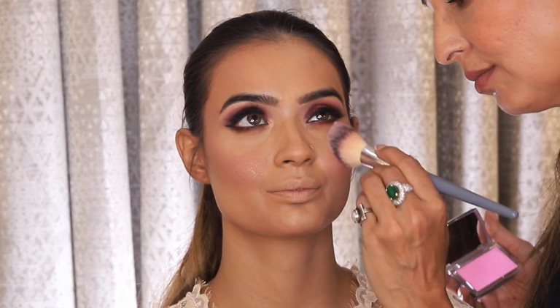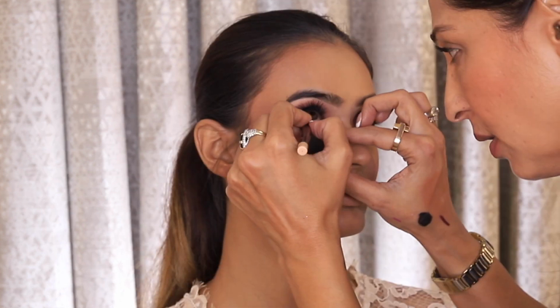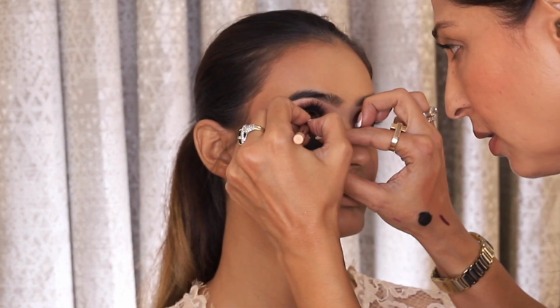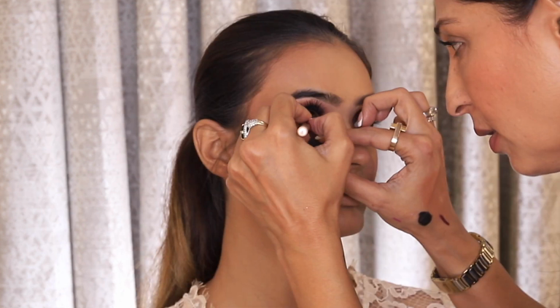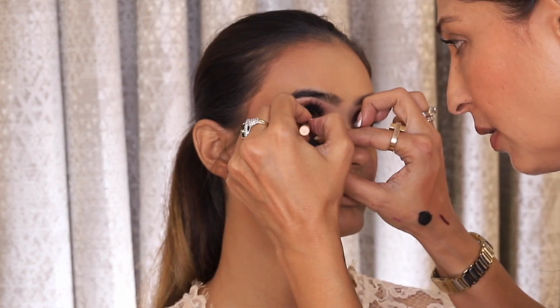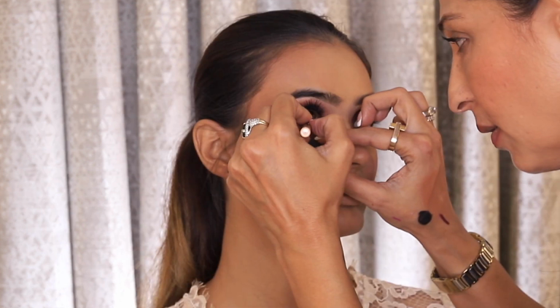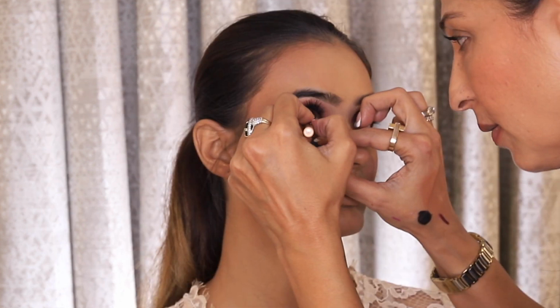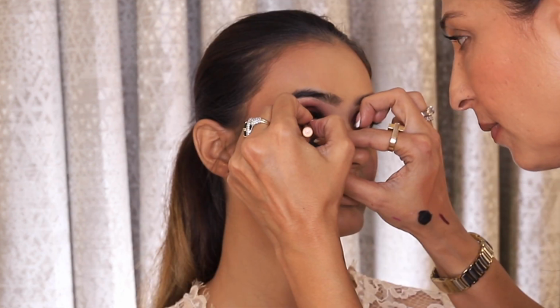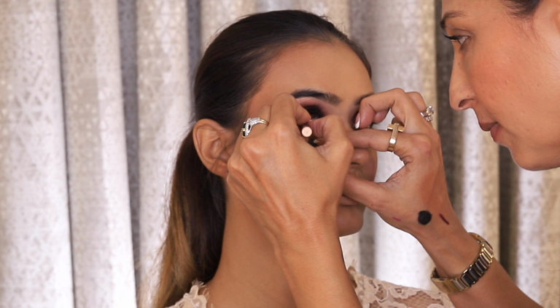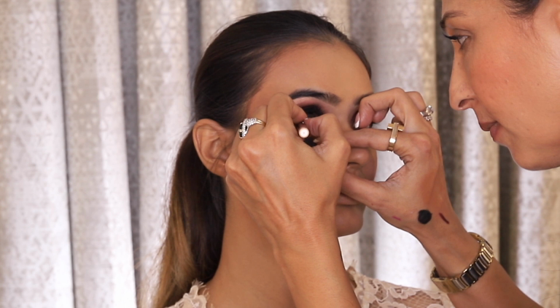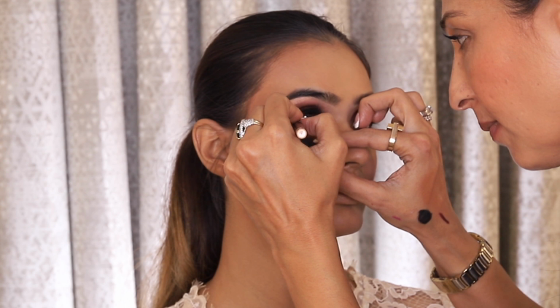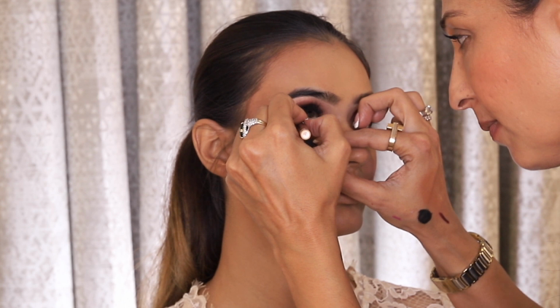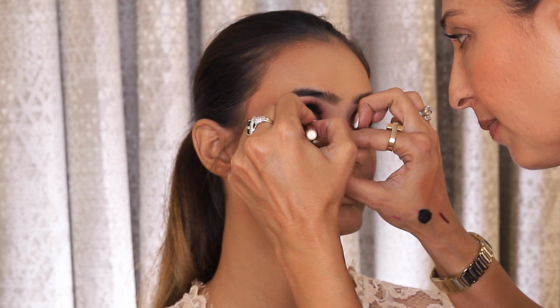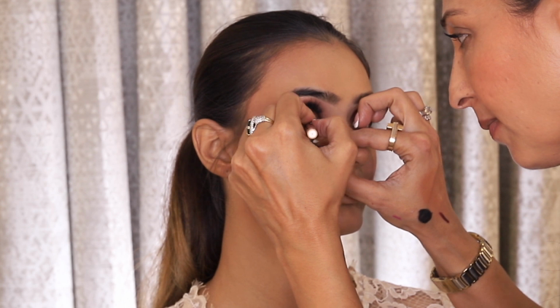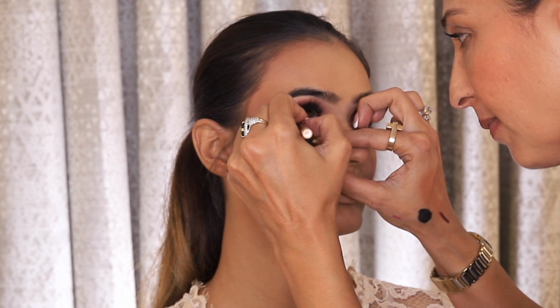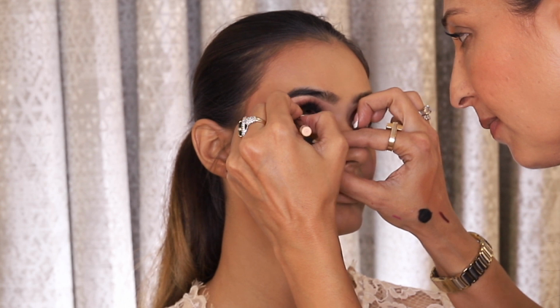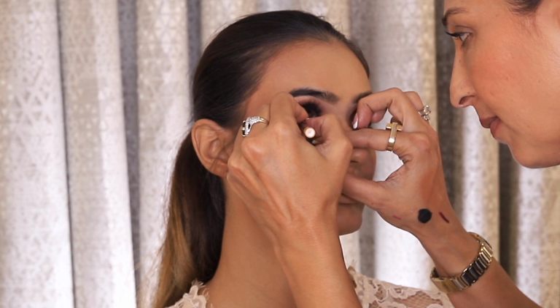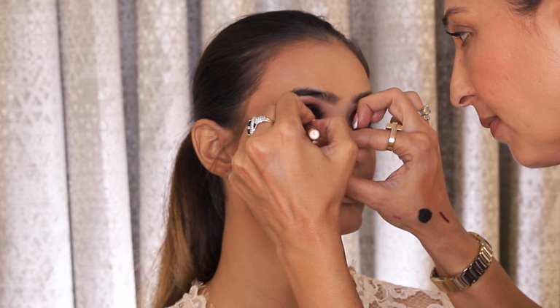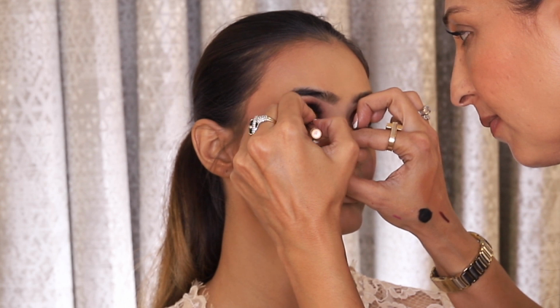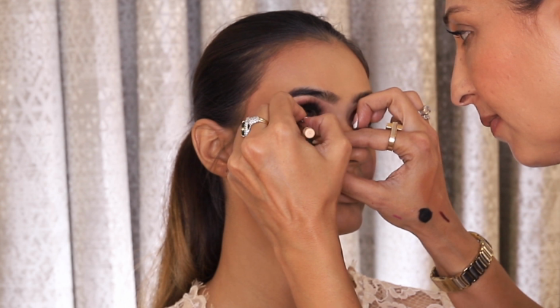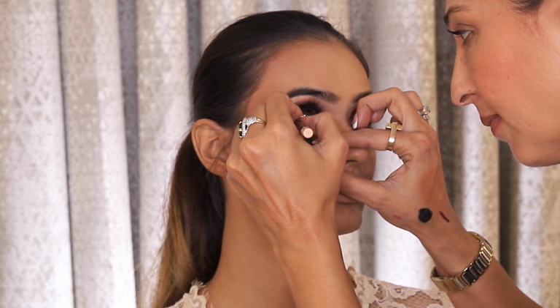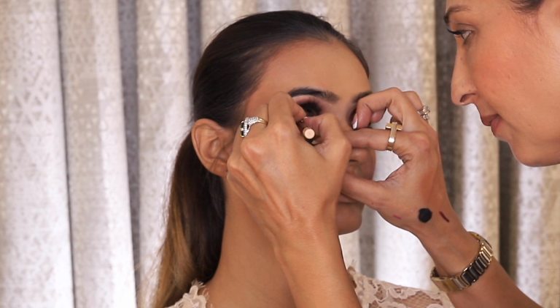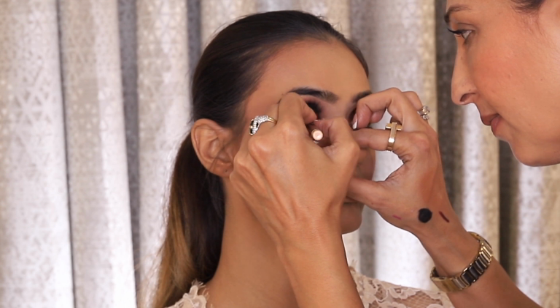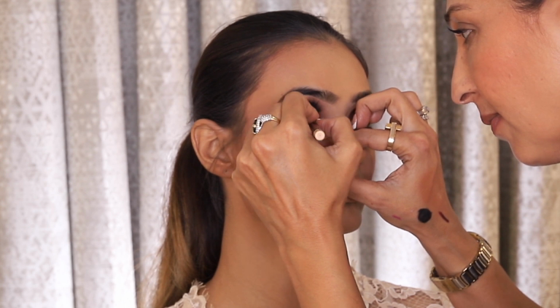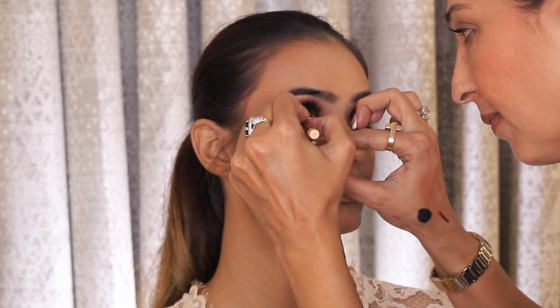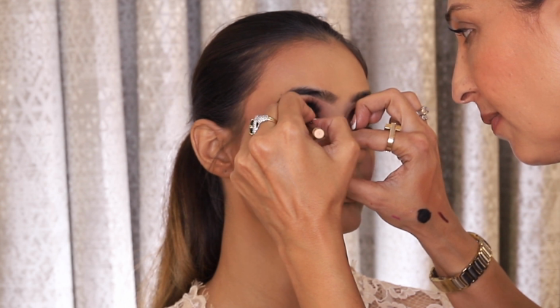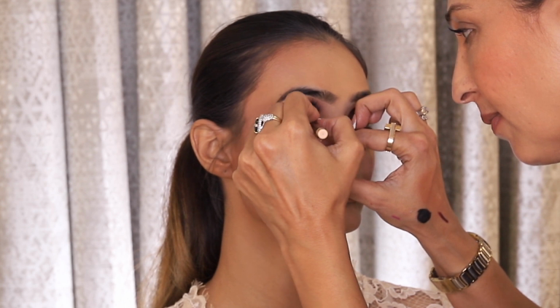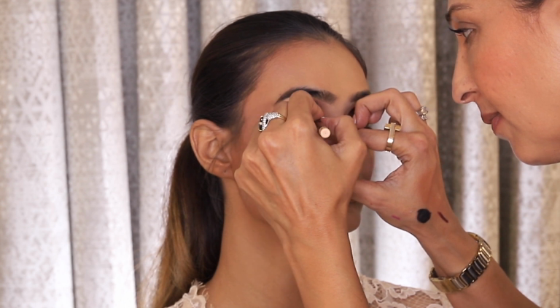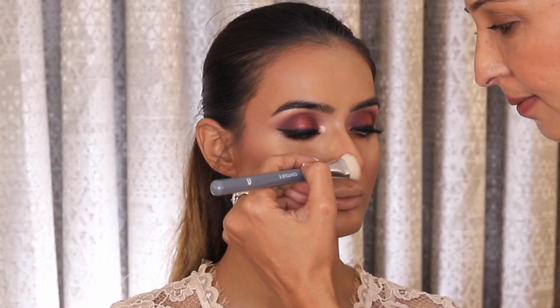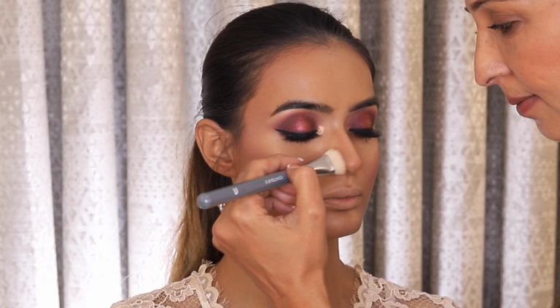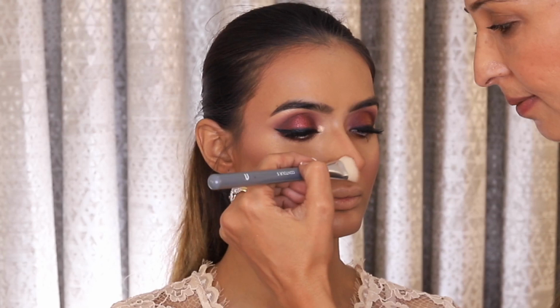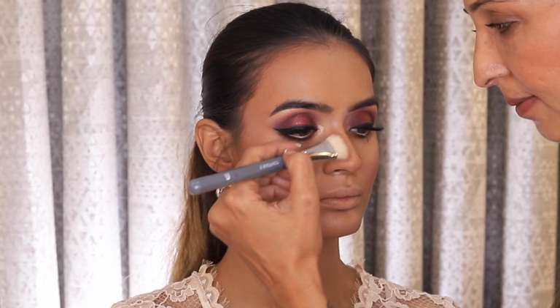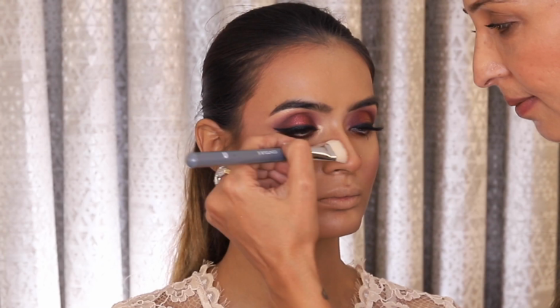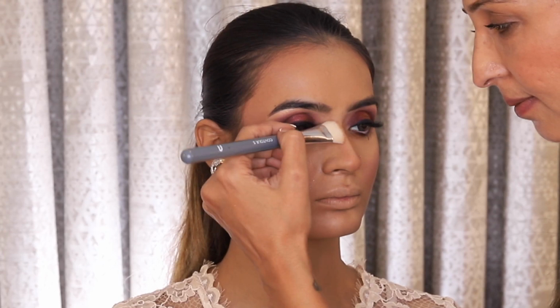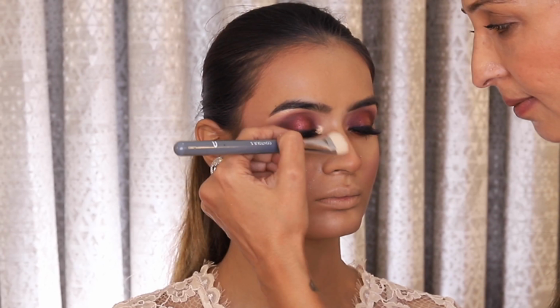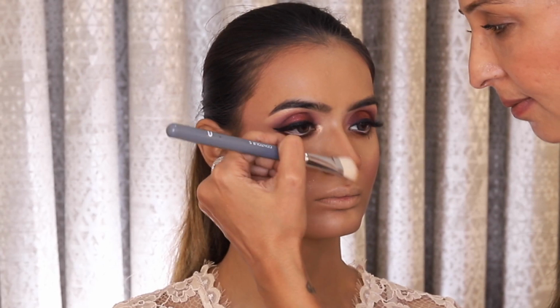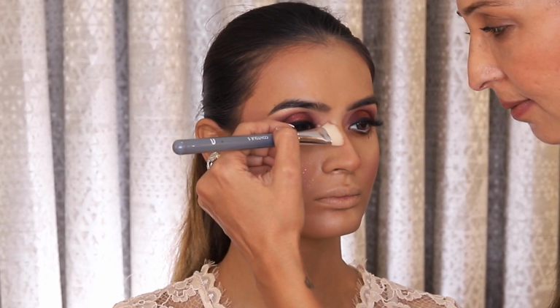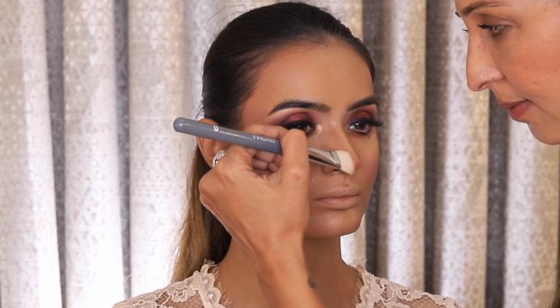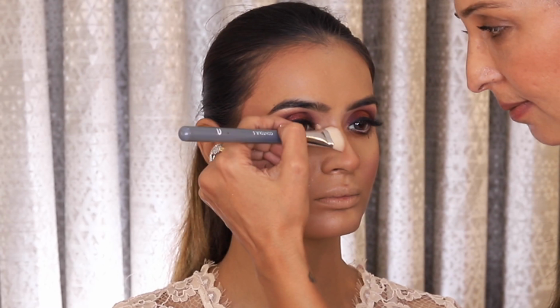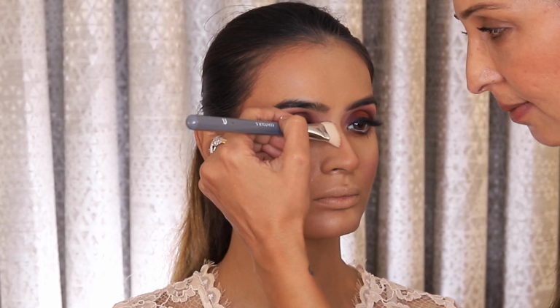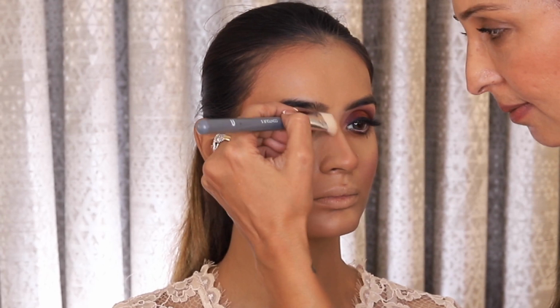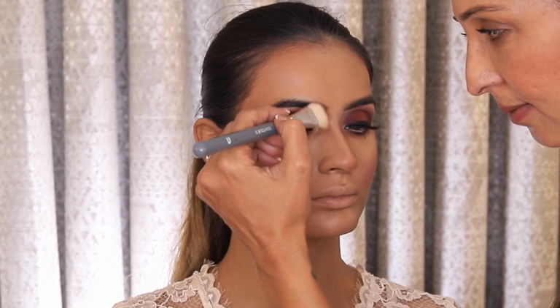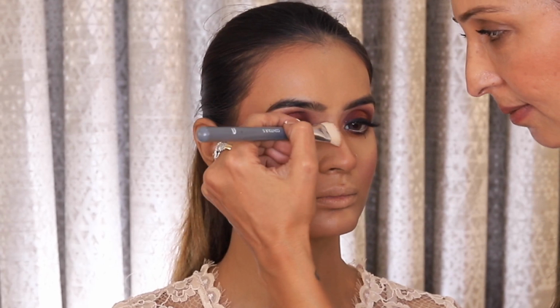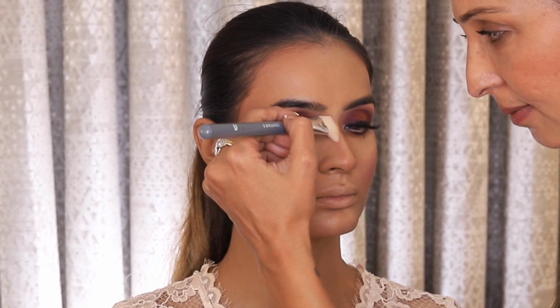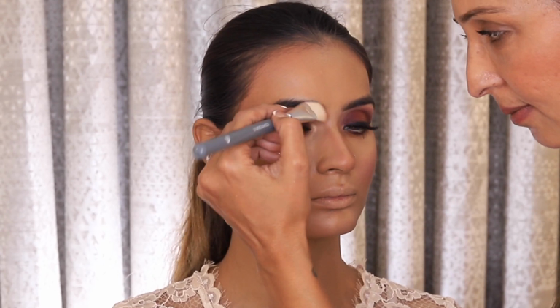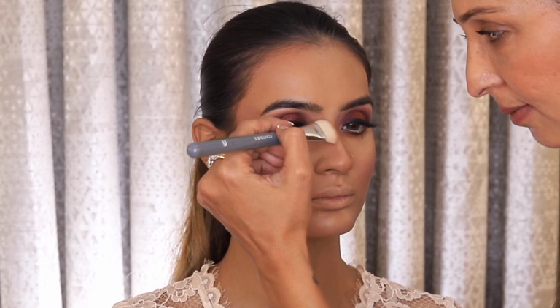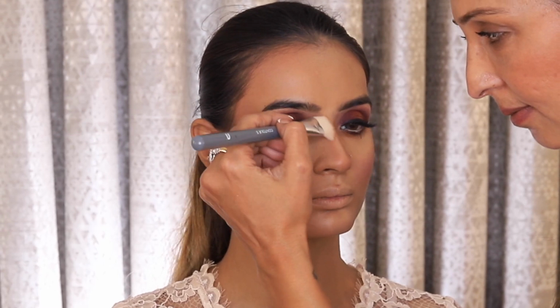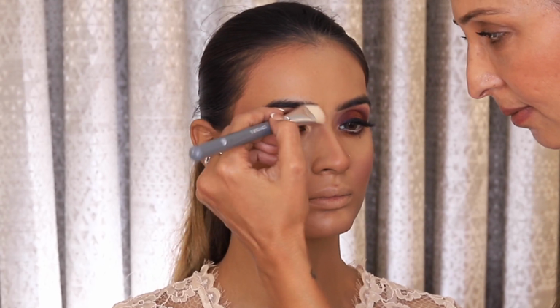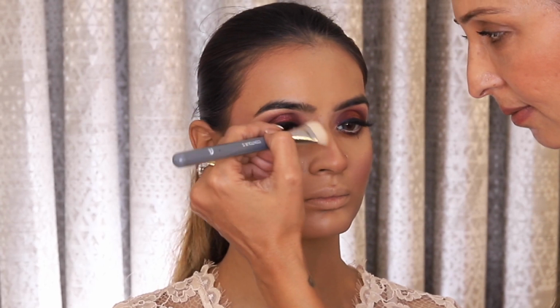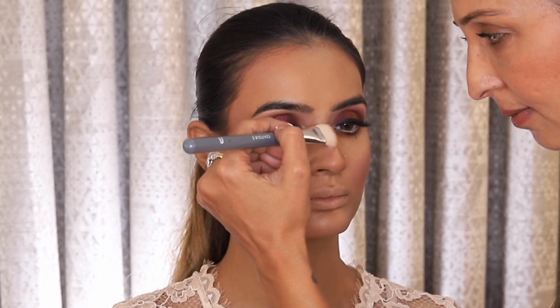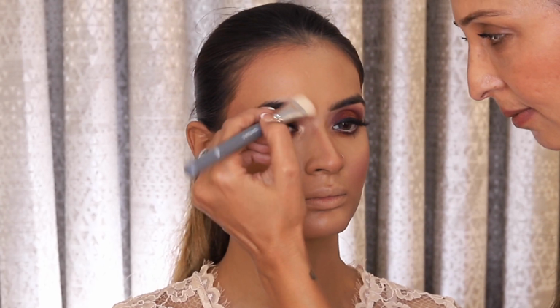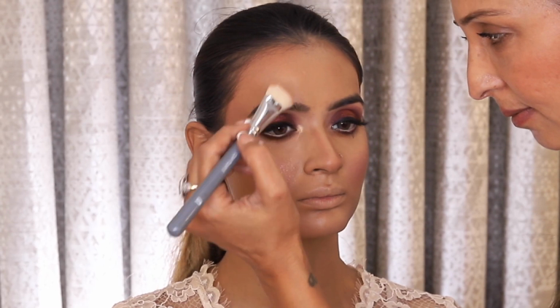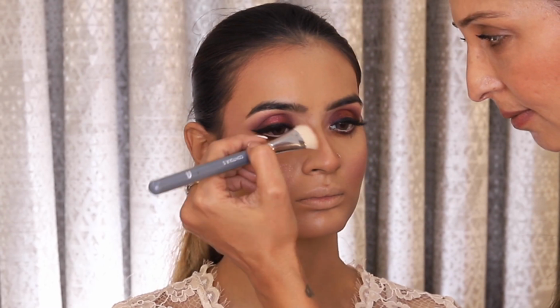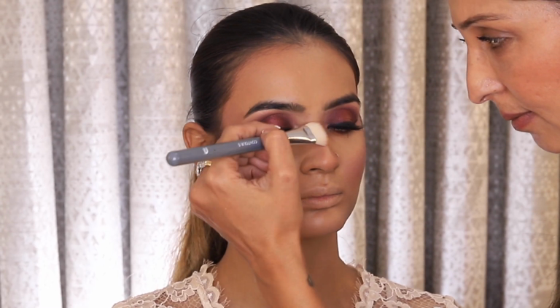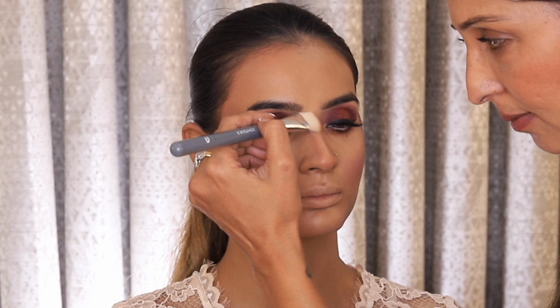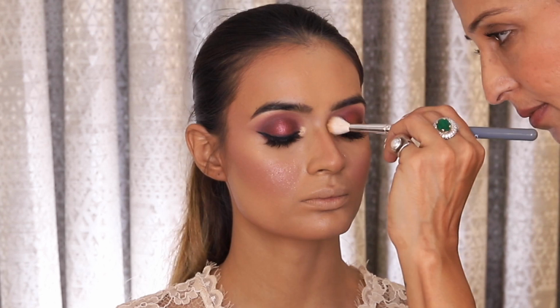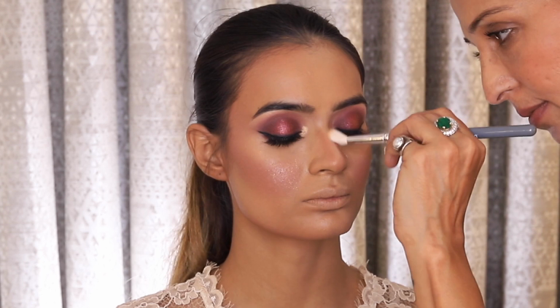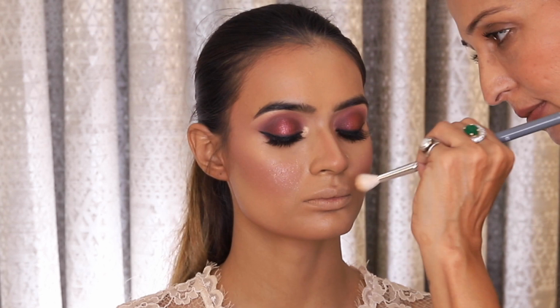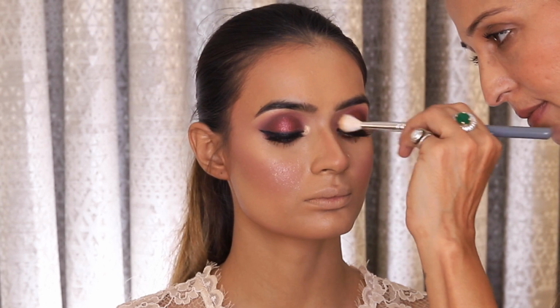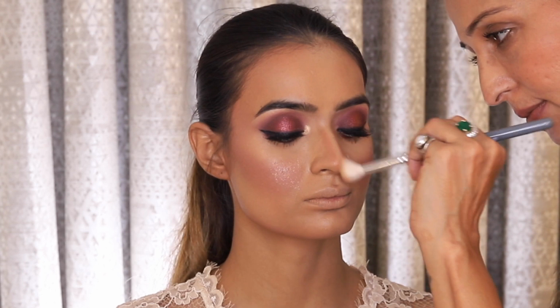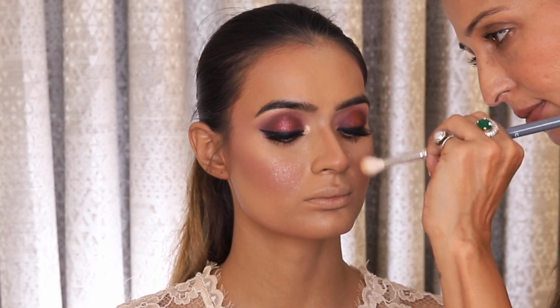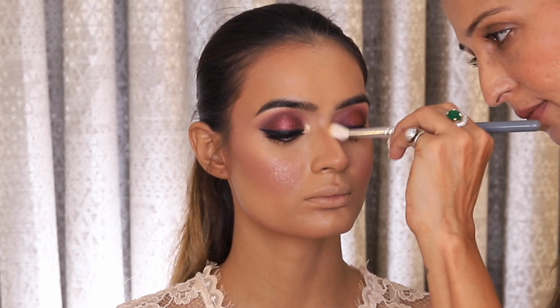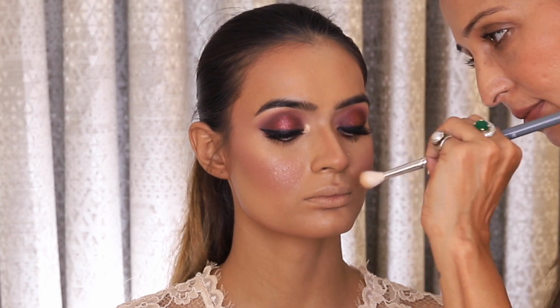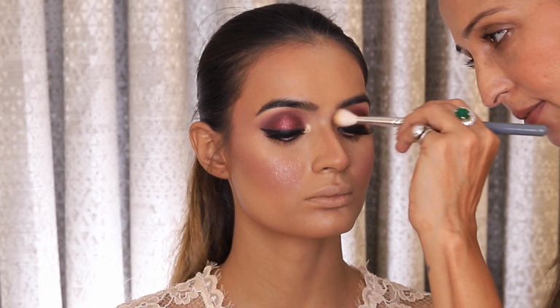I then finish the nose contour and I make sure I blend the edges out with the MAC Studio Fix Compact.